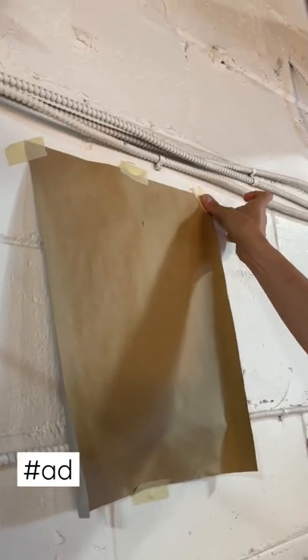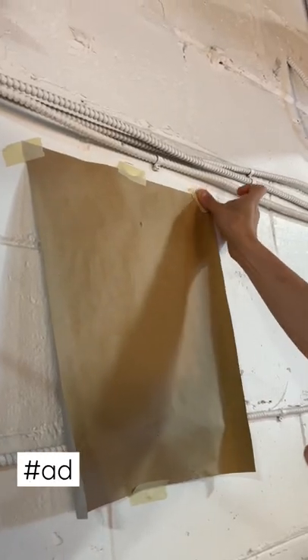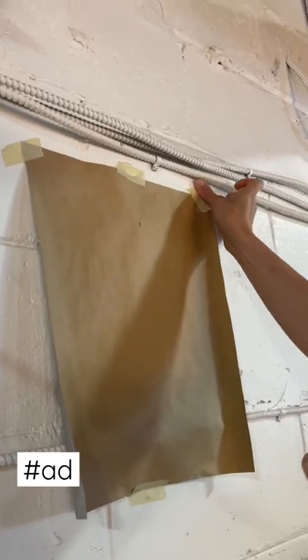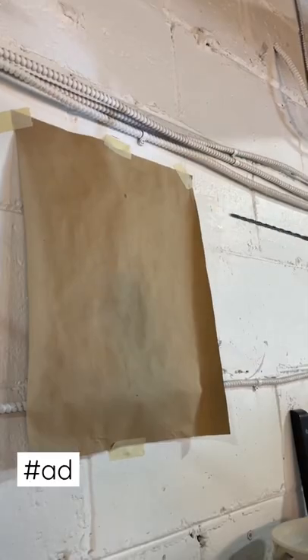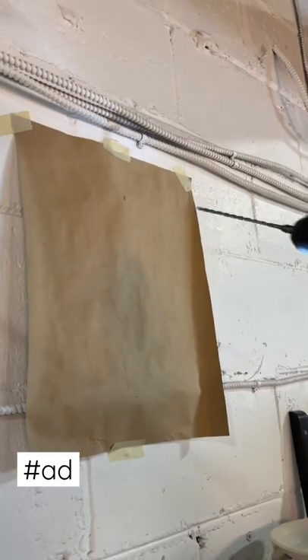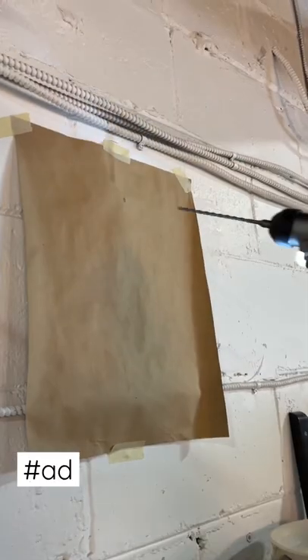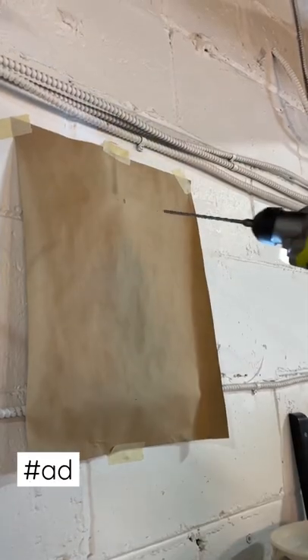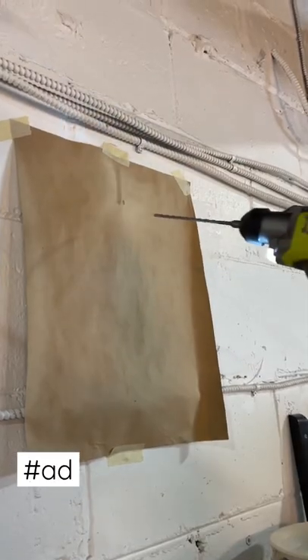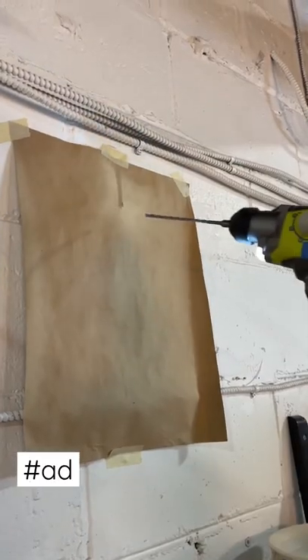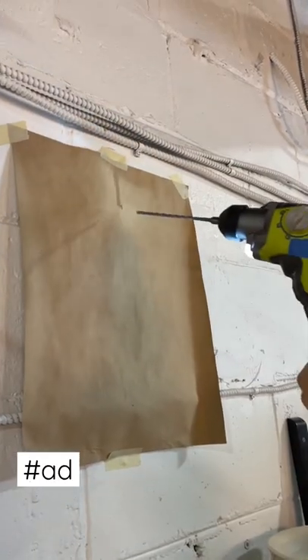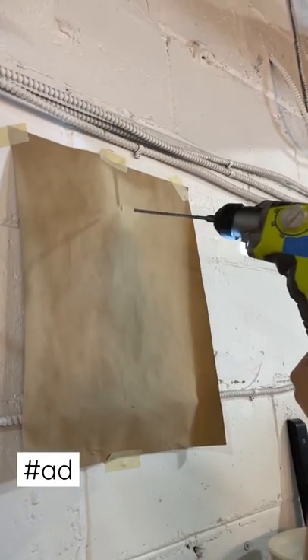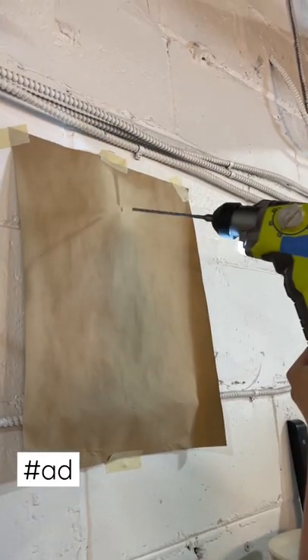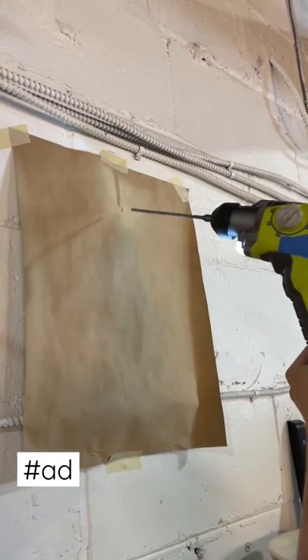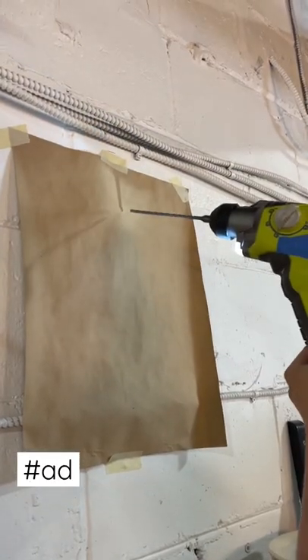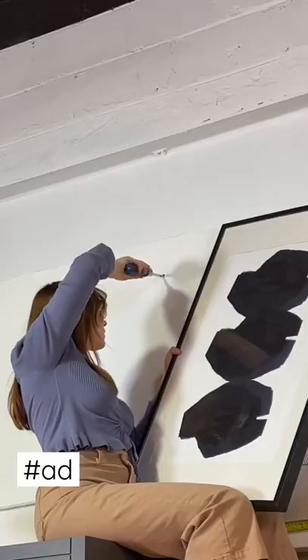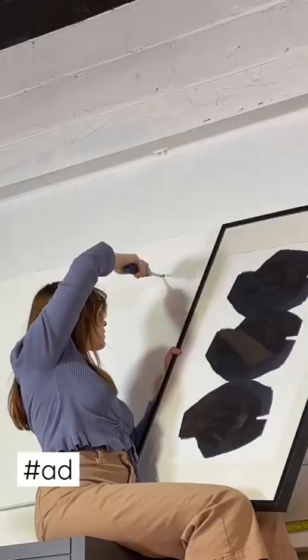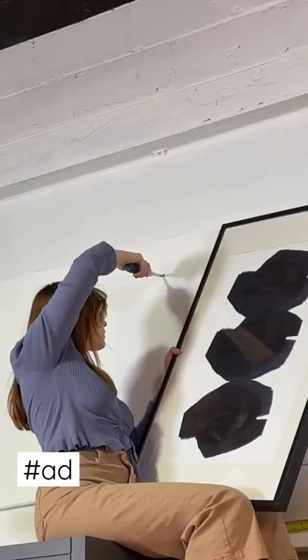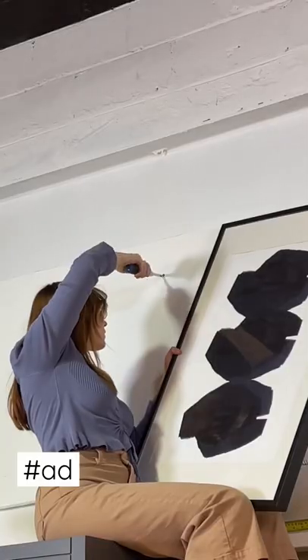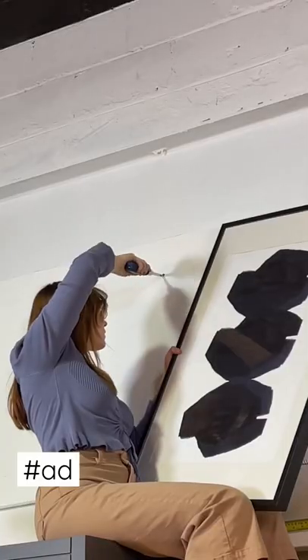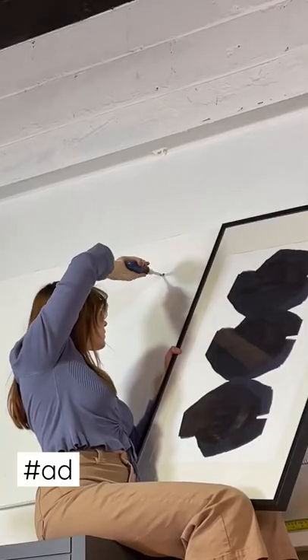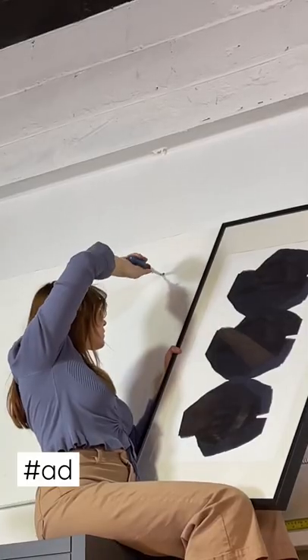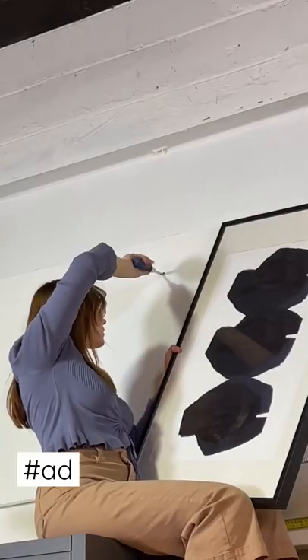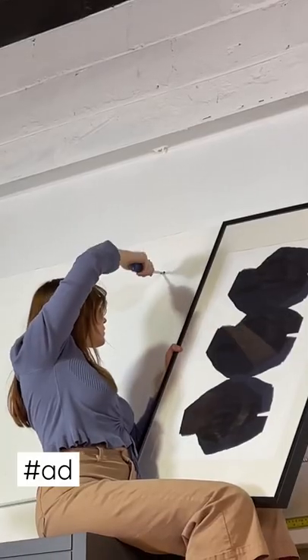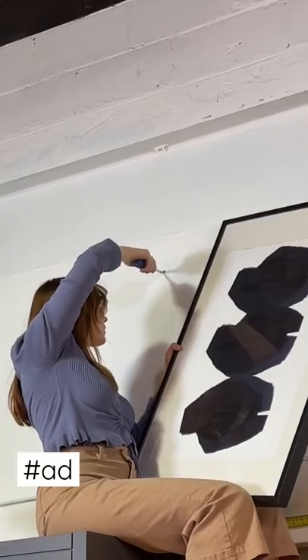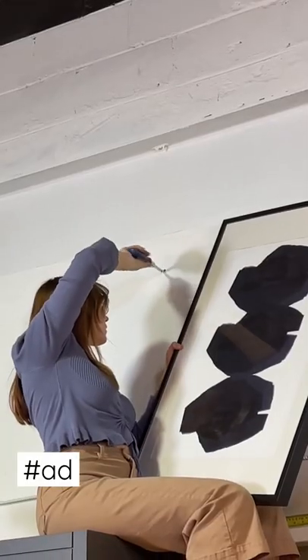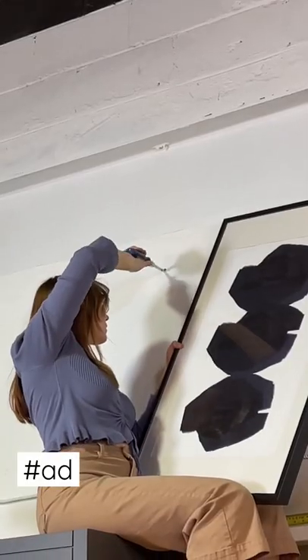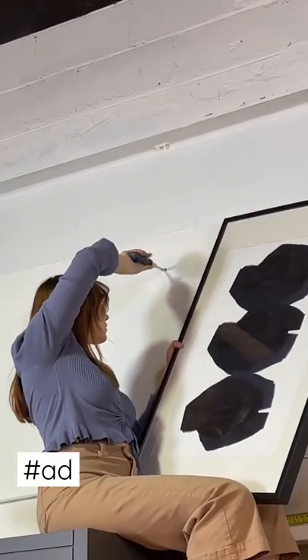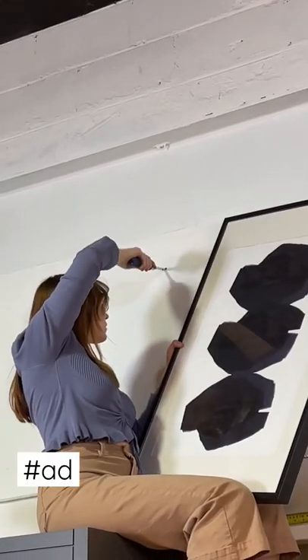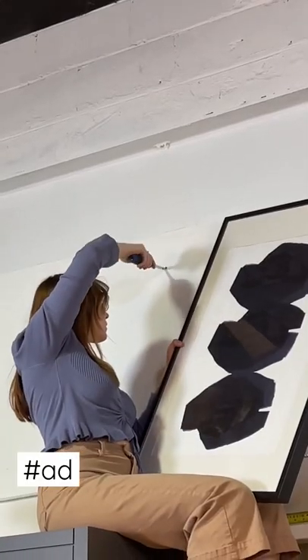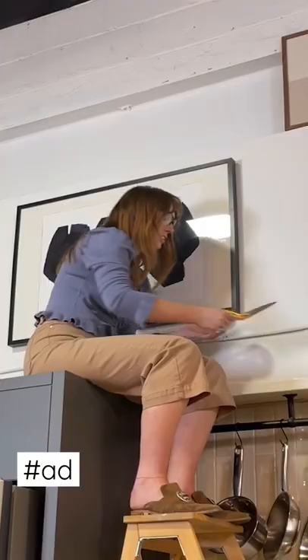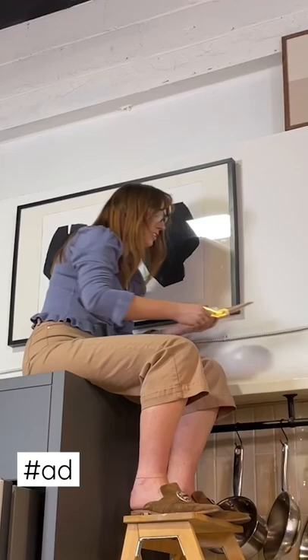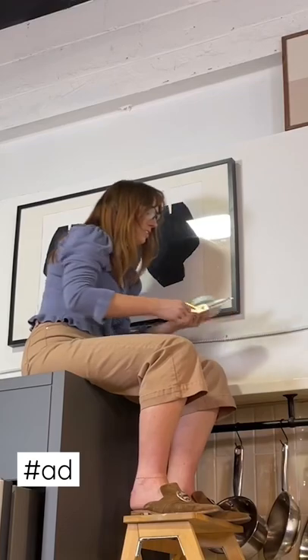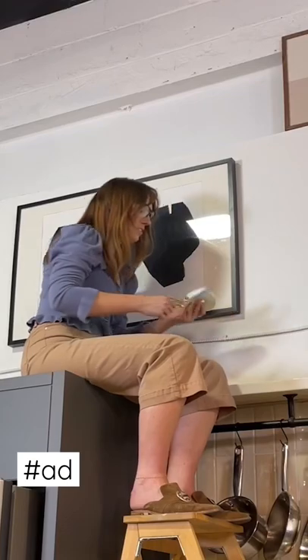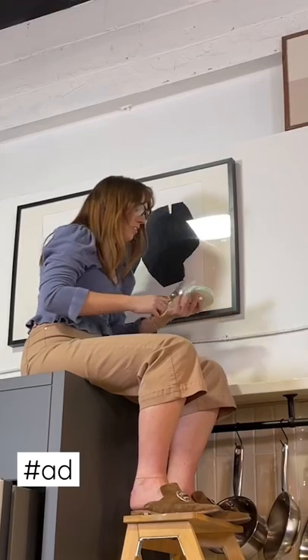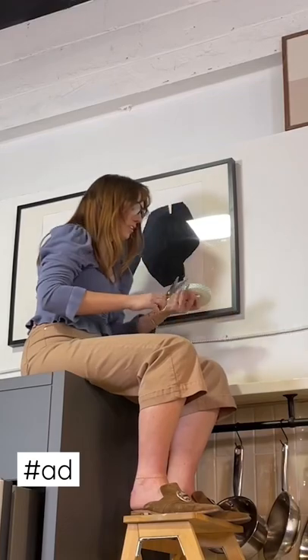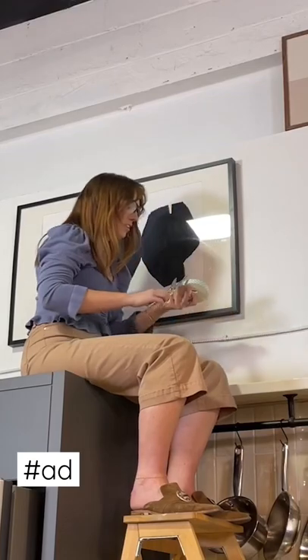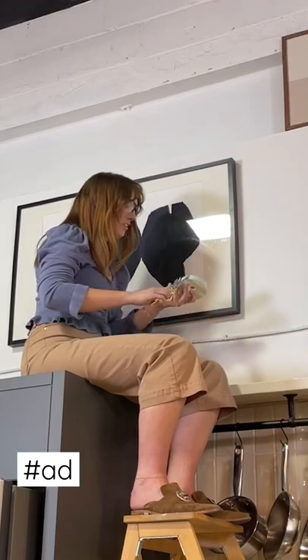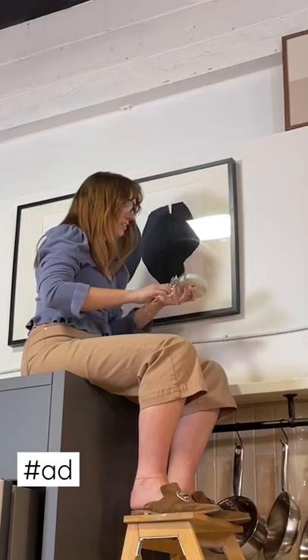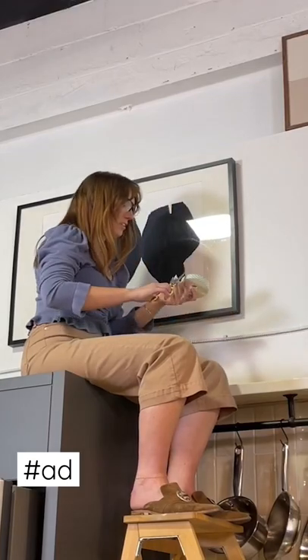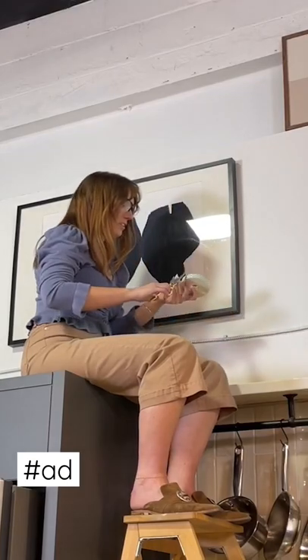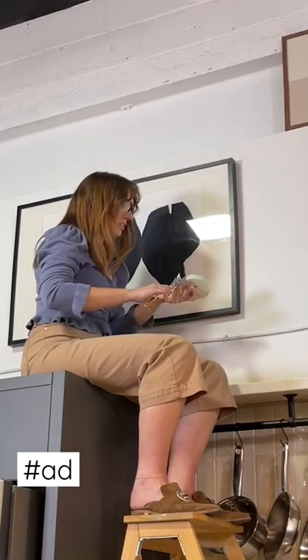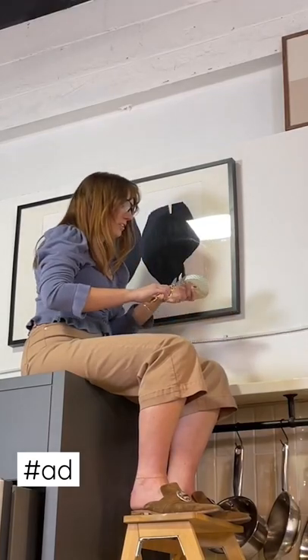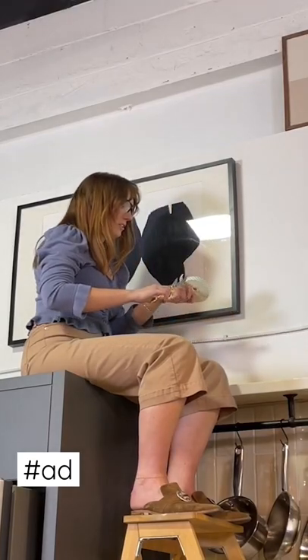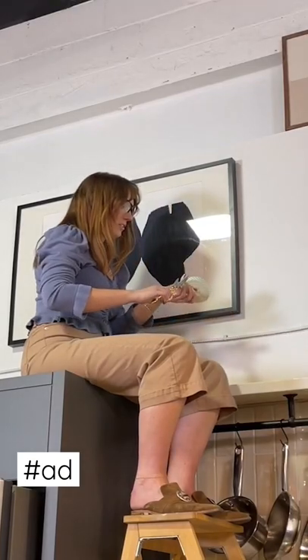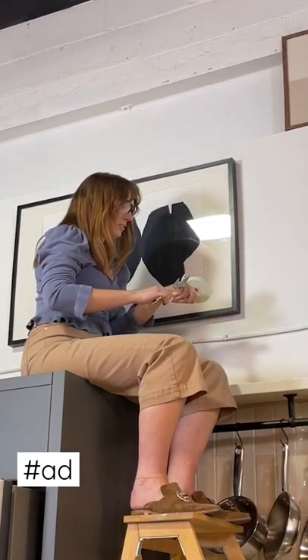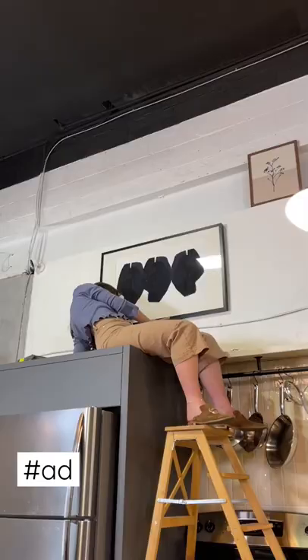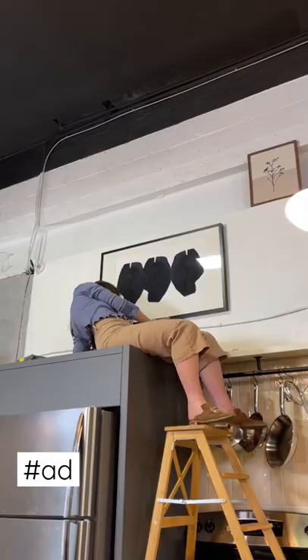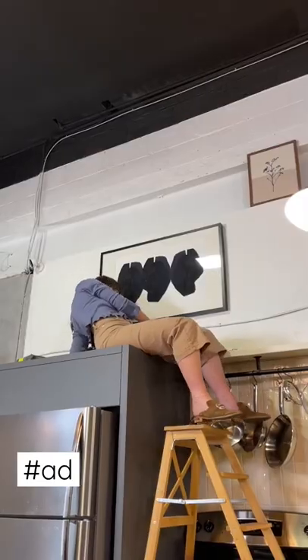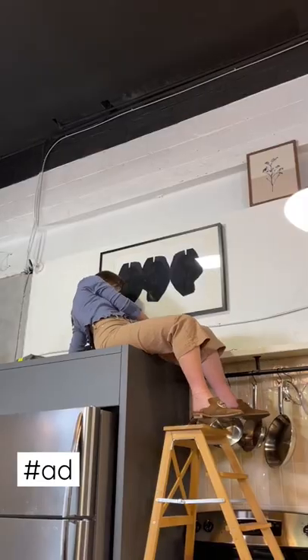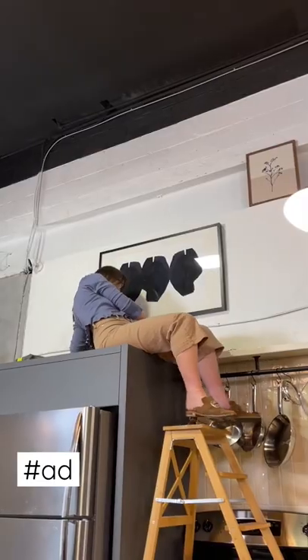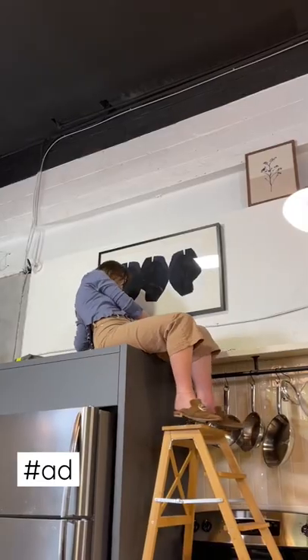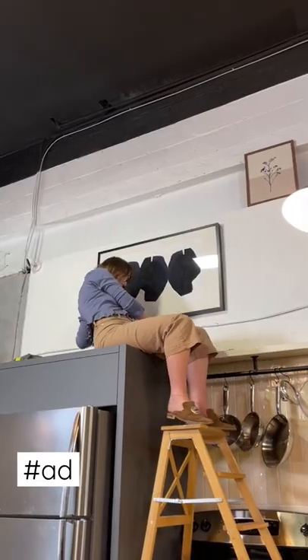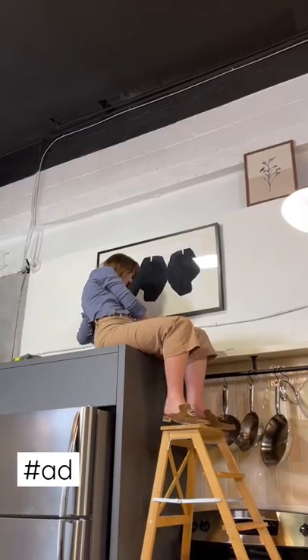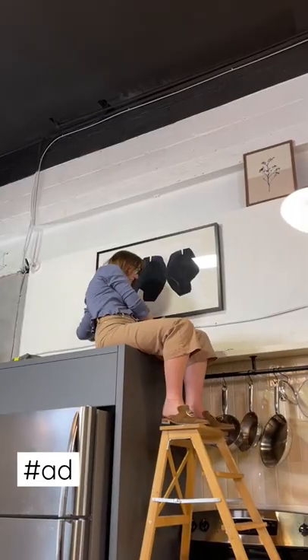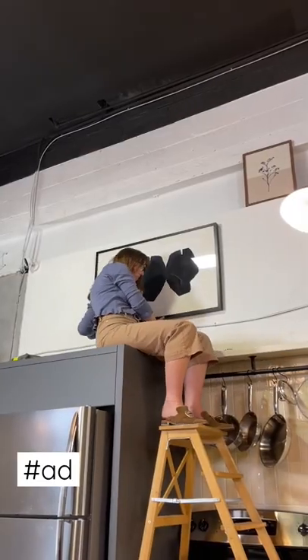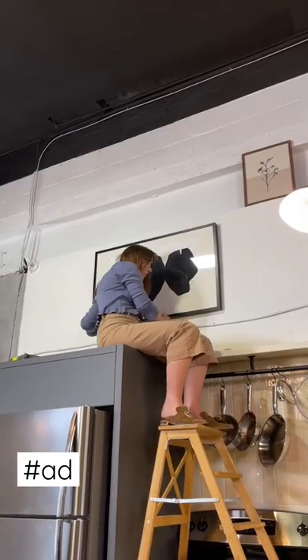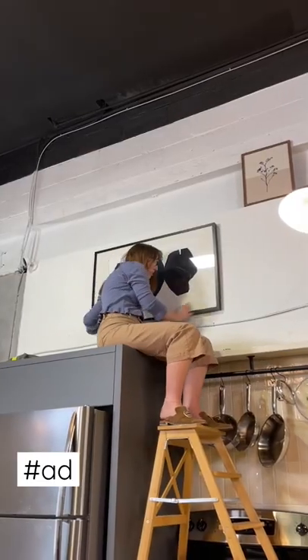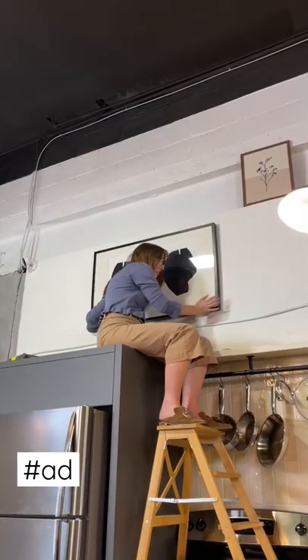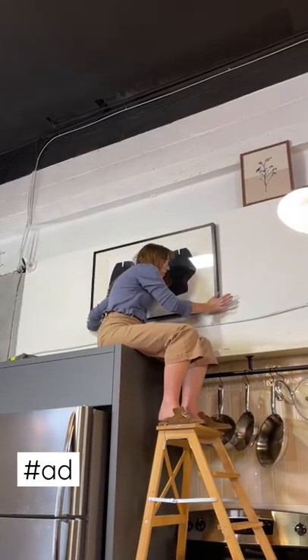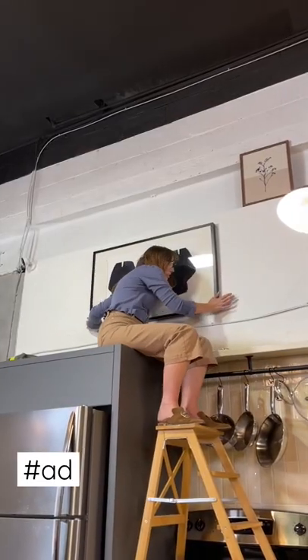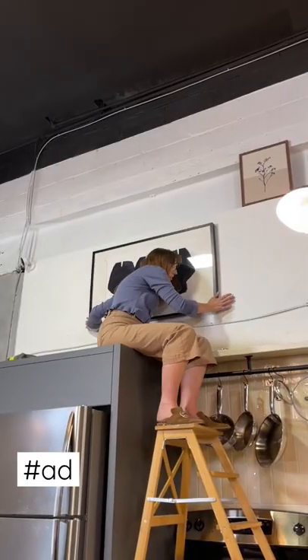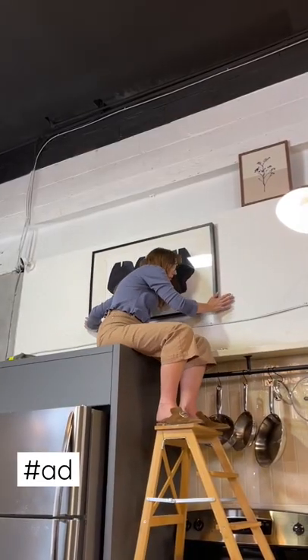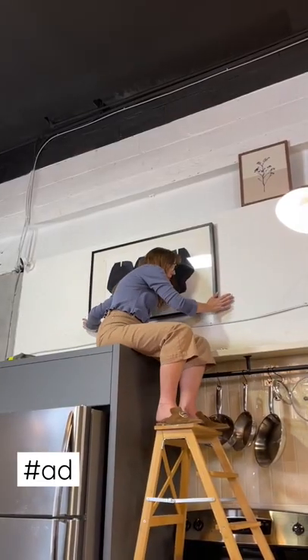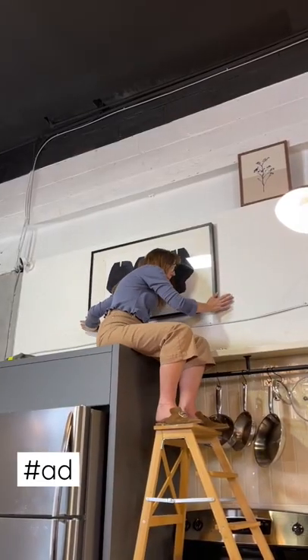Sometimes one nail just won't cut it and your frame won't always sit level. A tip is to use some adhesive foam on the back corners to help the frame lay straight.